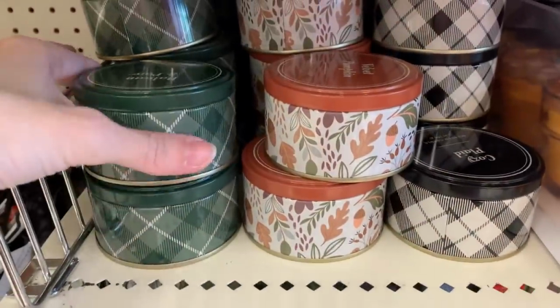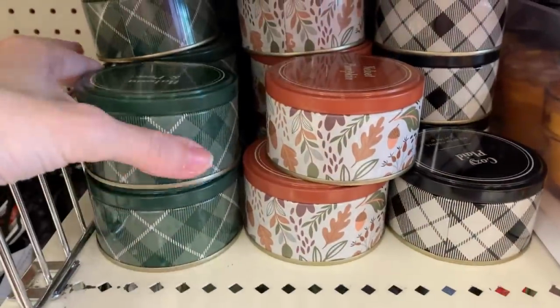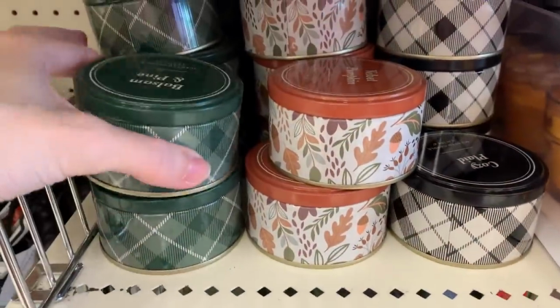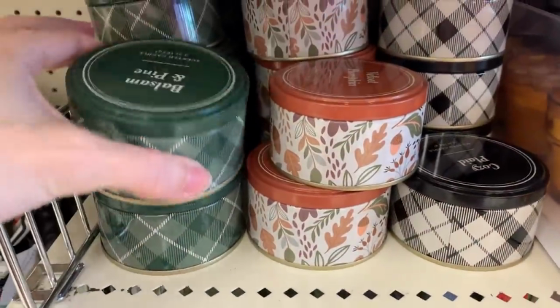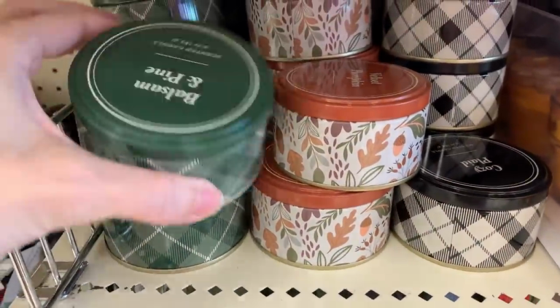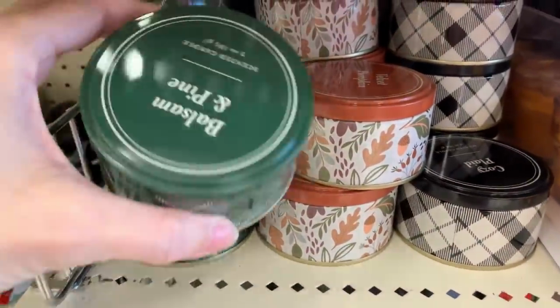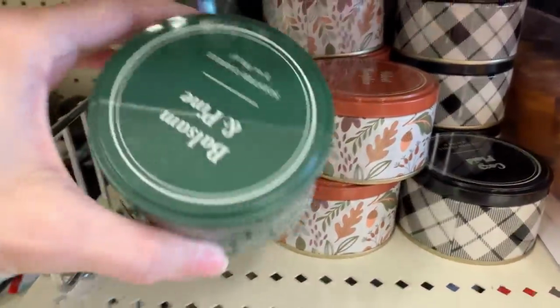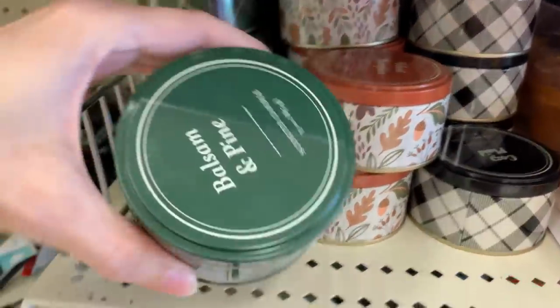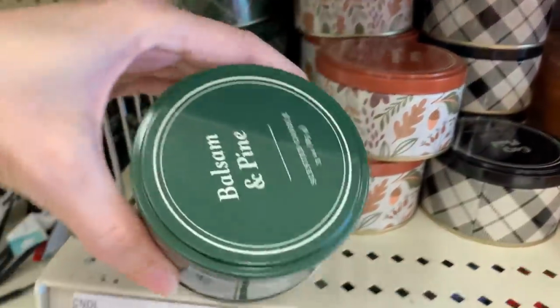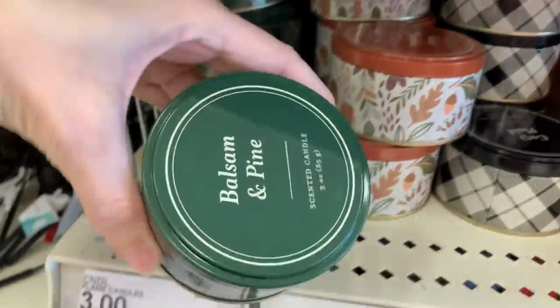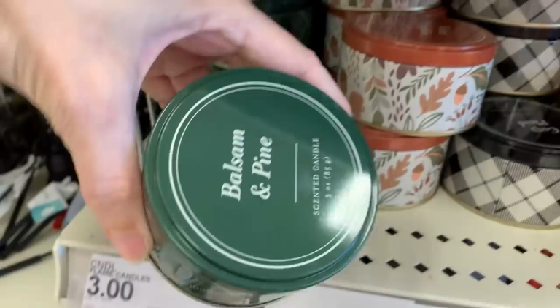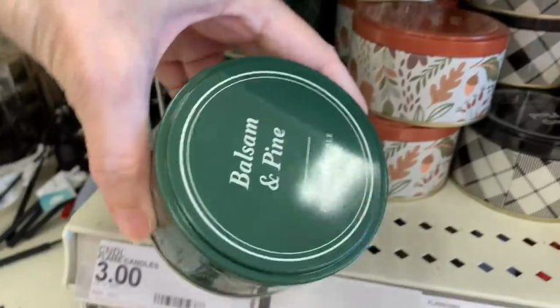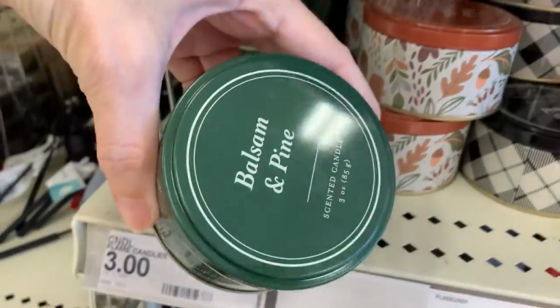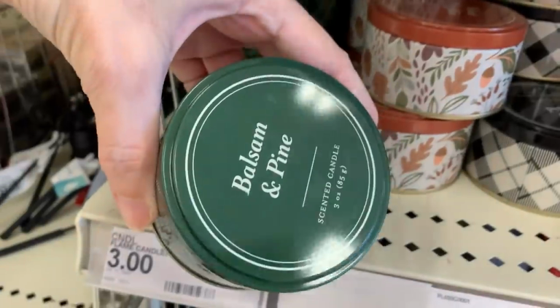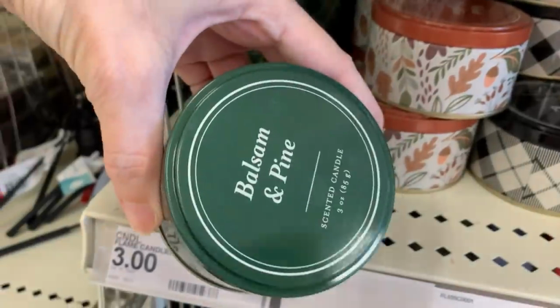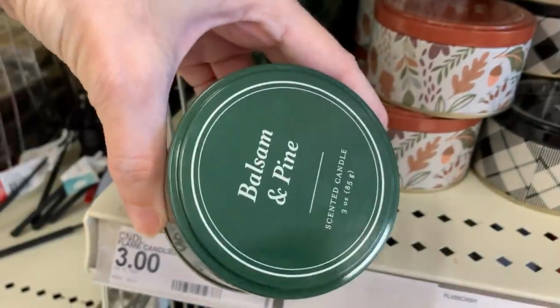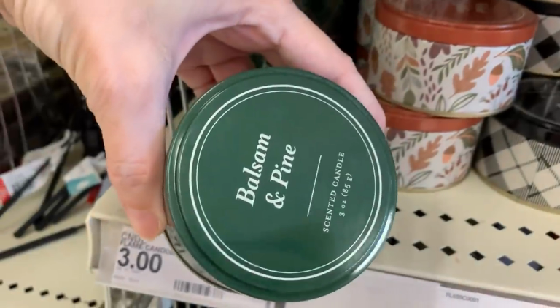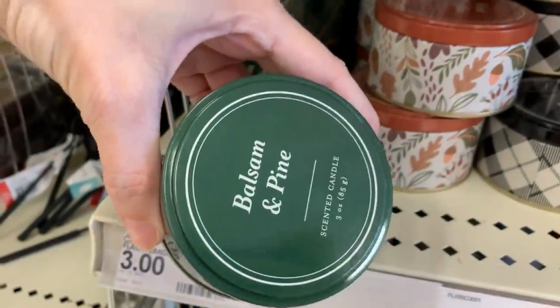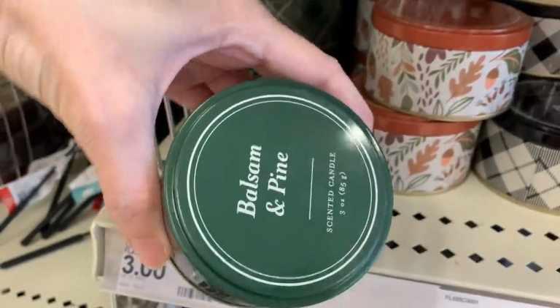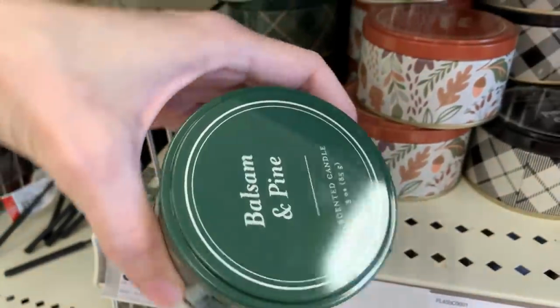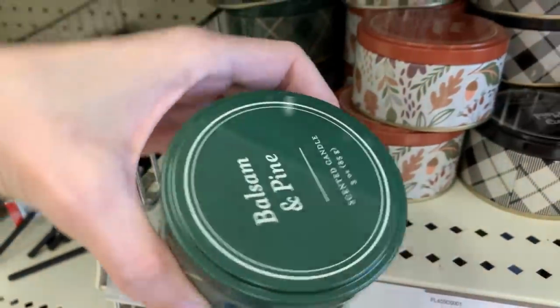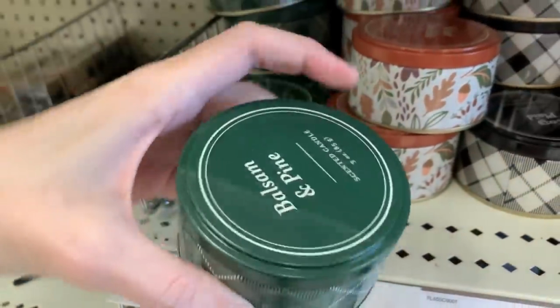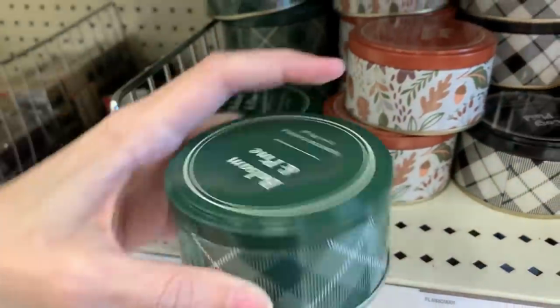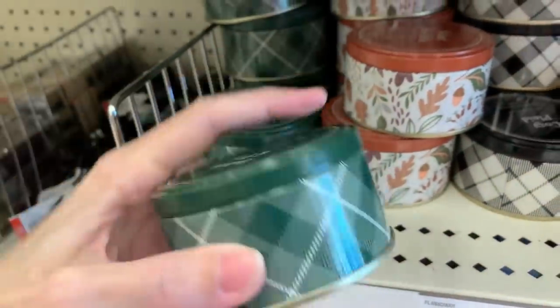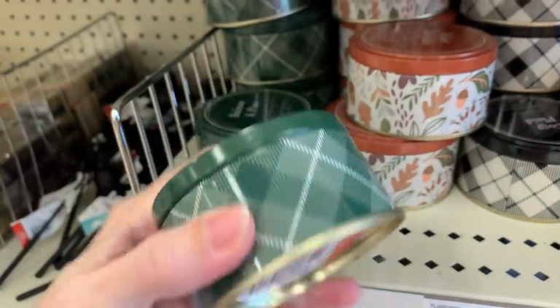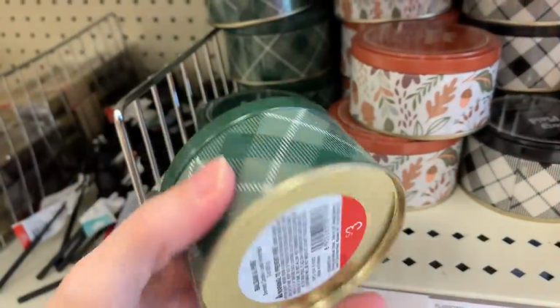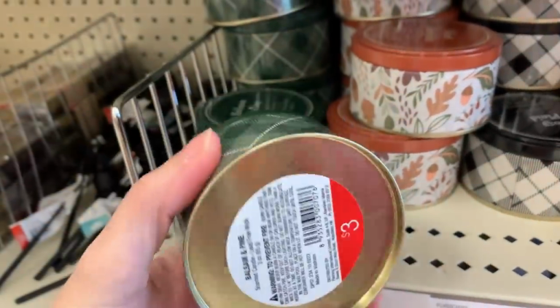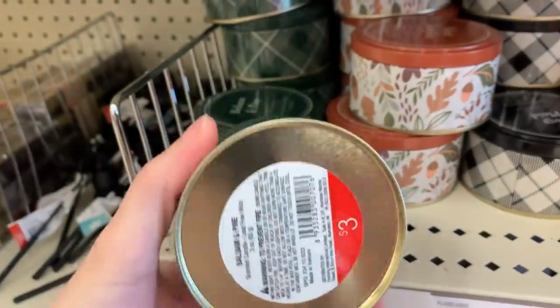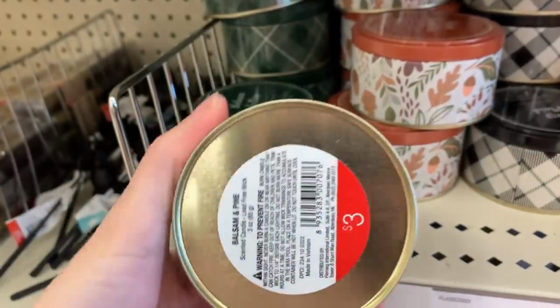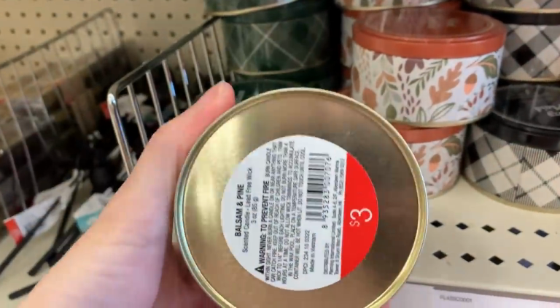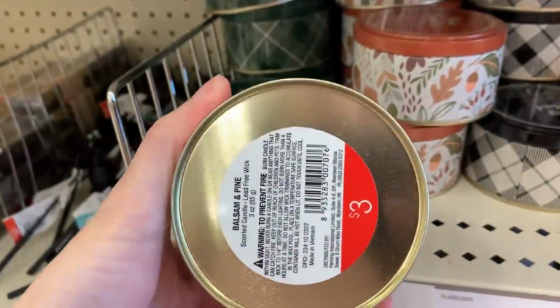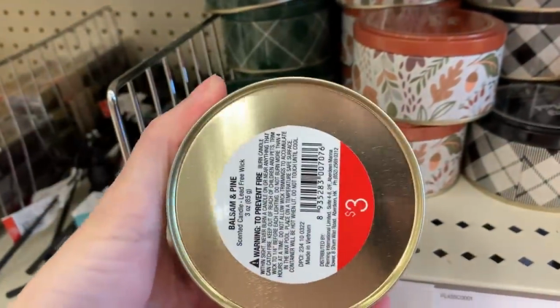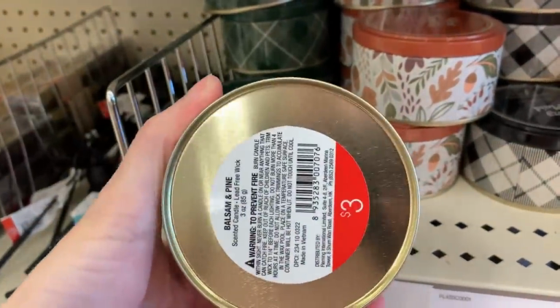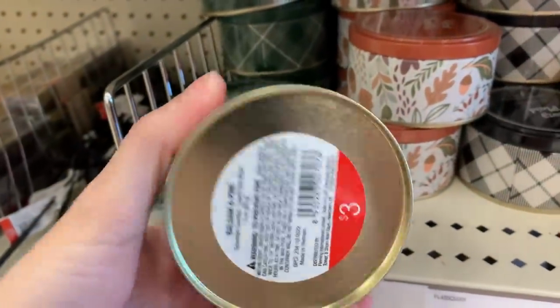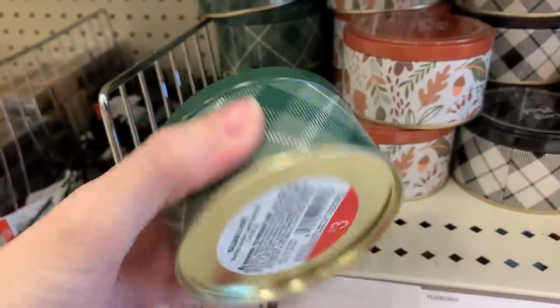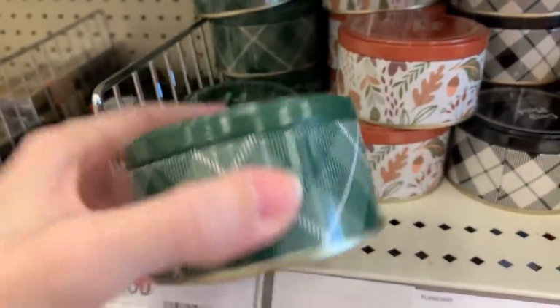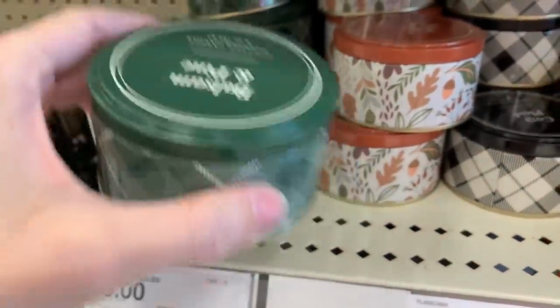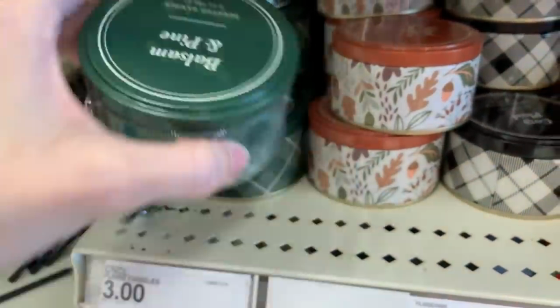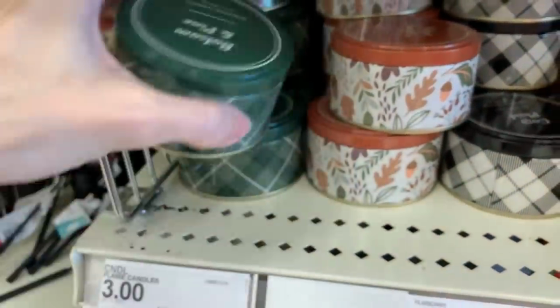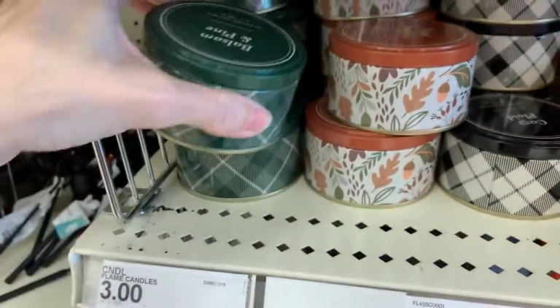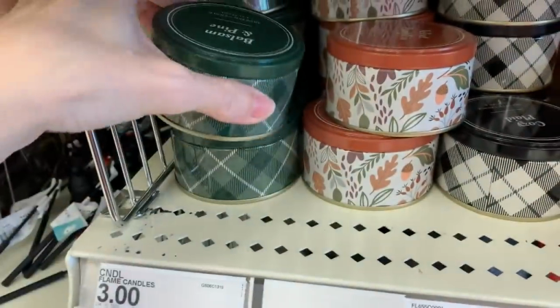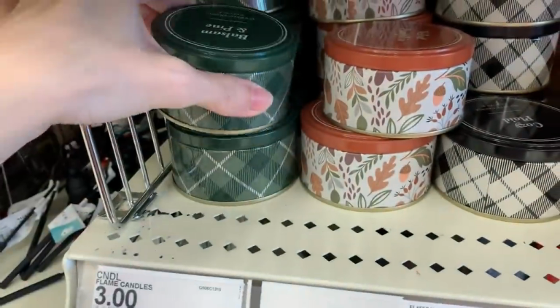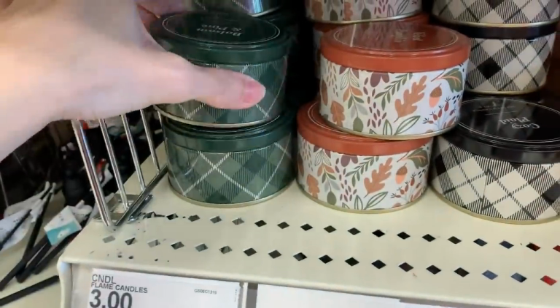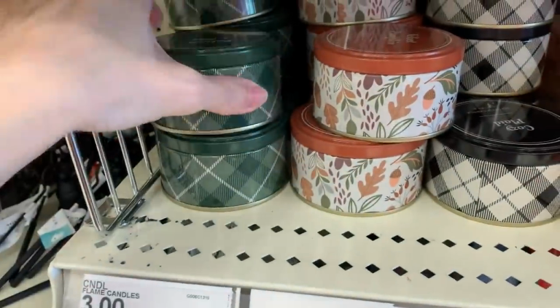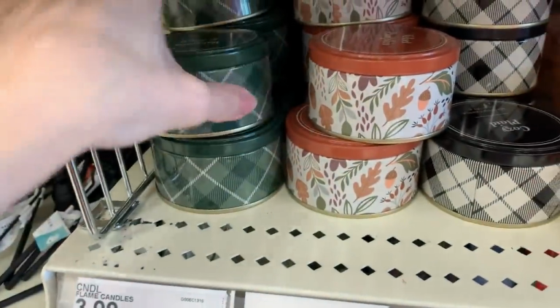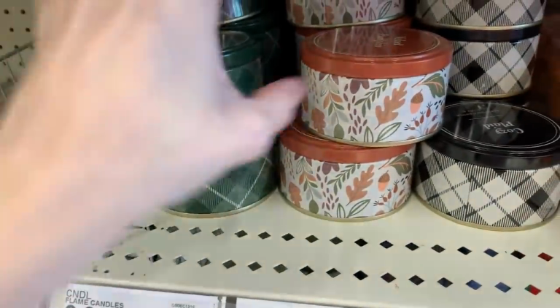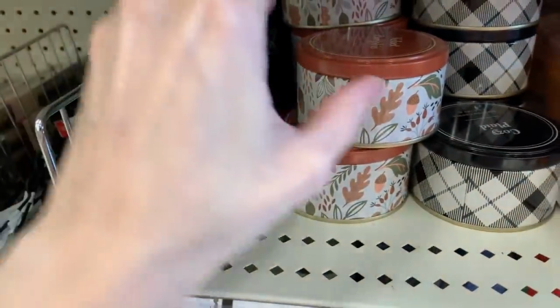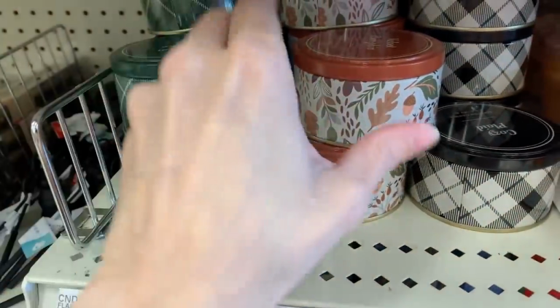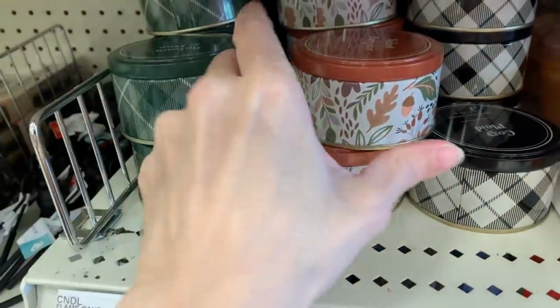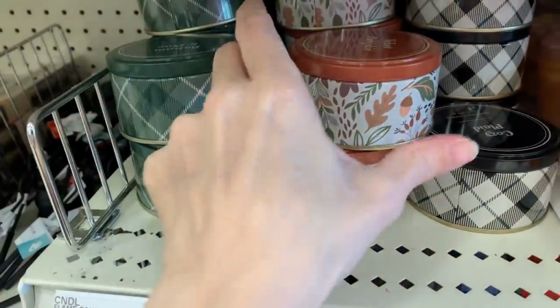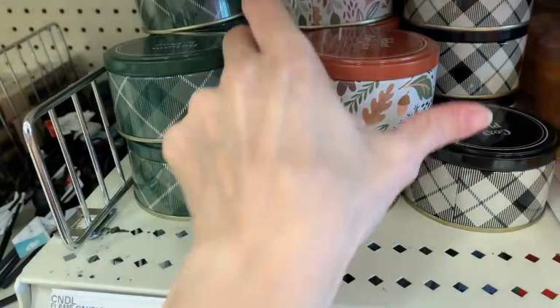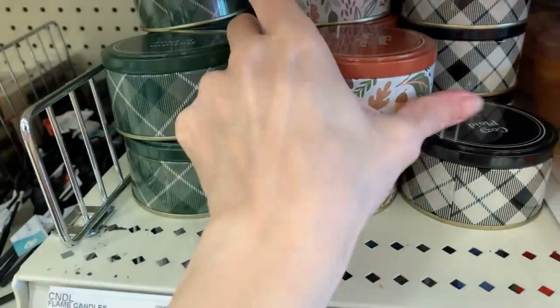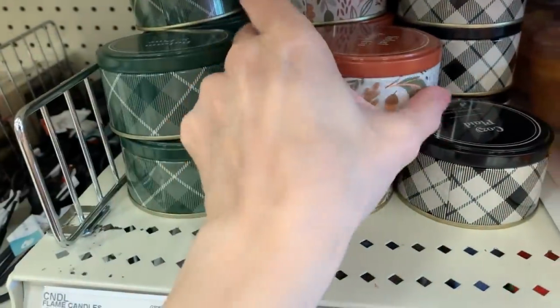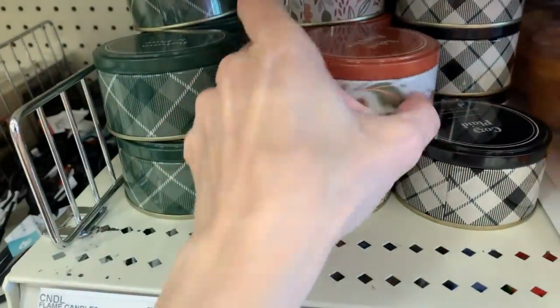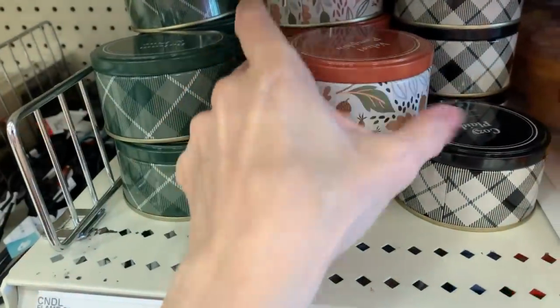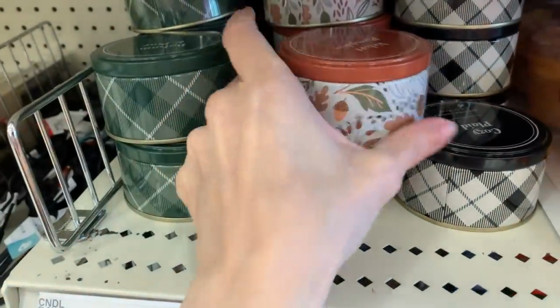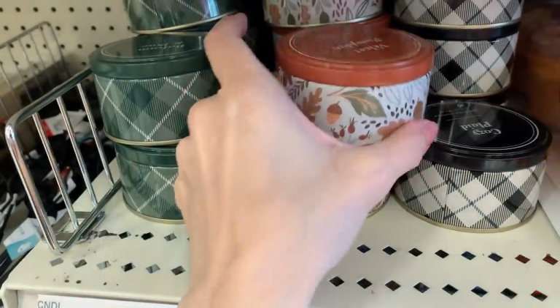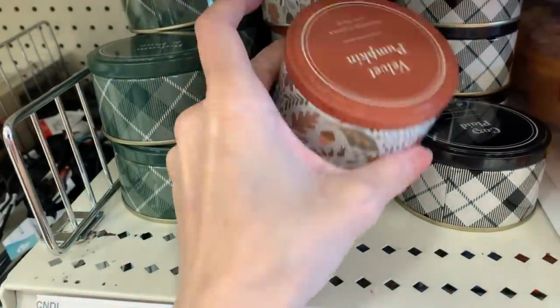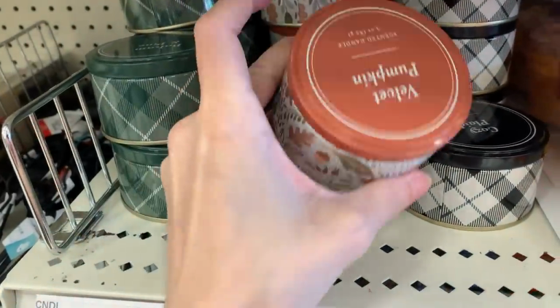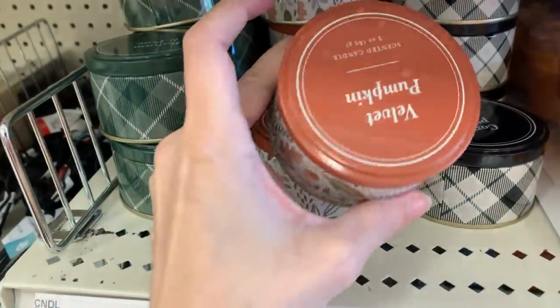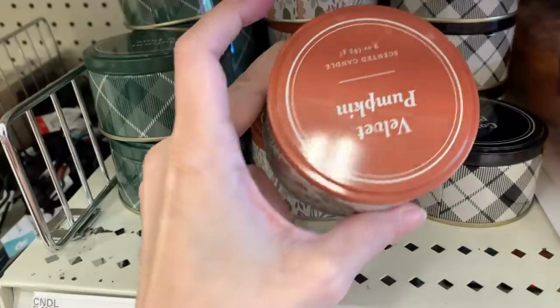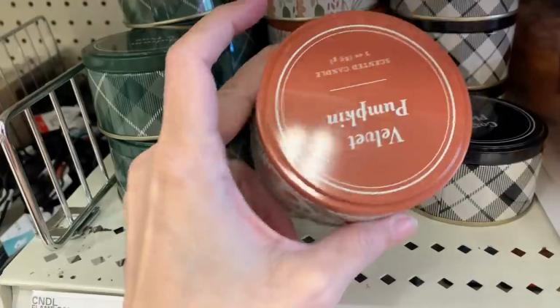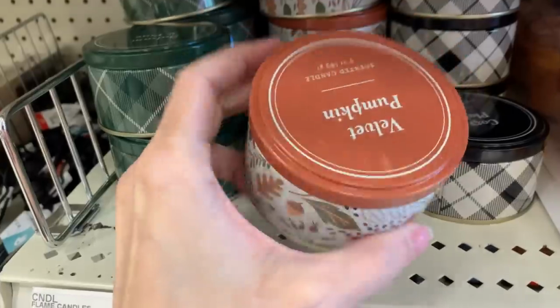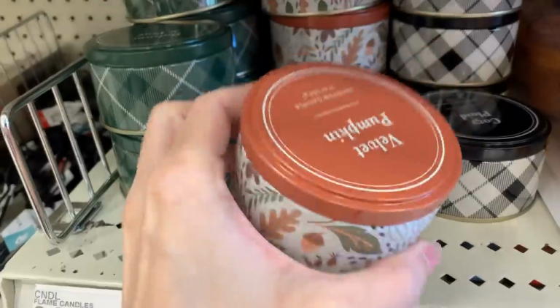Here are larger versions of those same scented candles. These are in little decorative tins and are also three dollars.